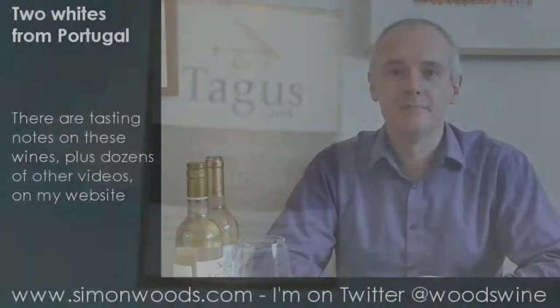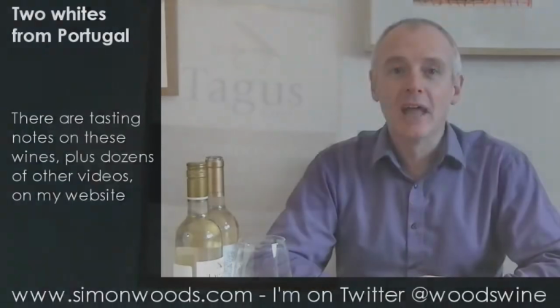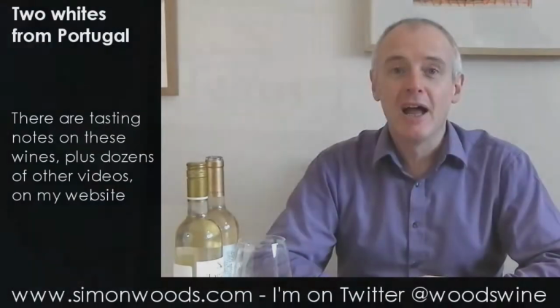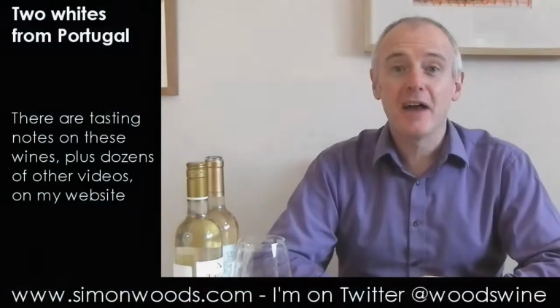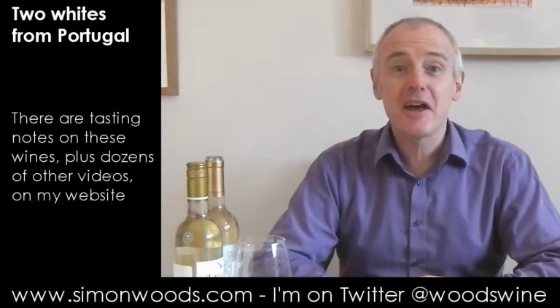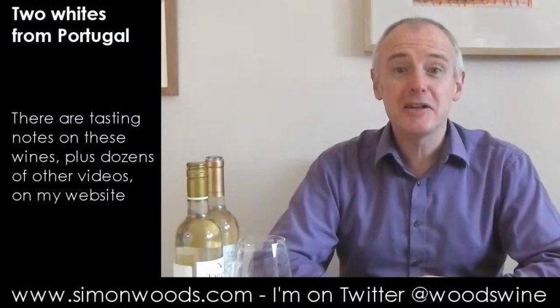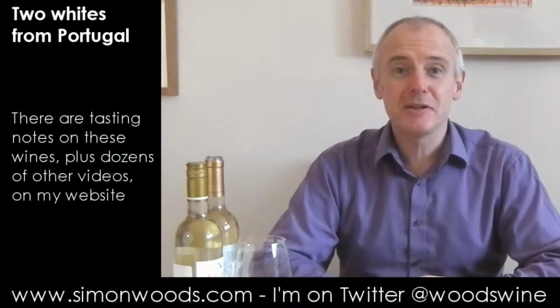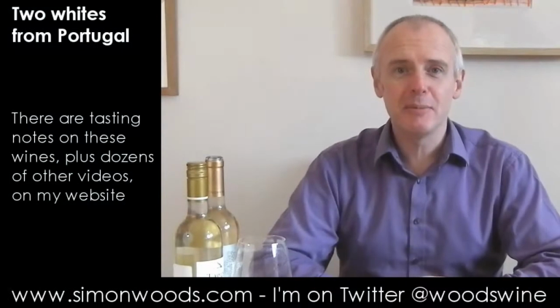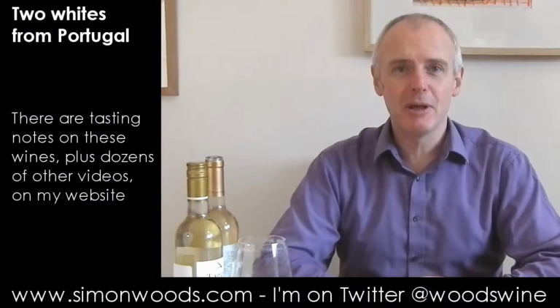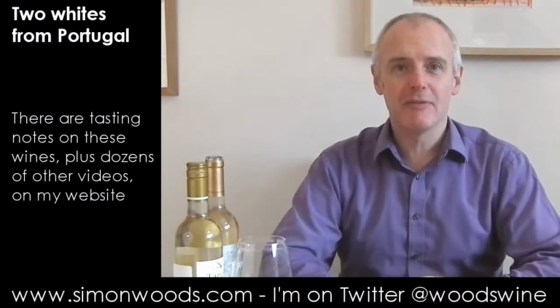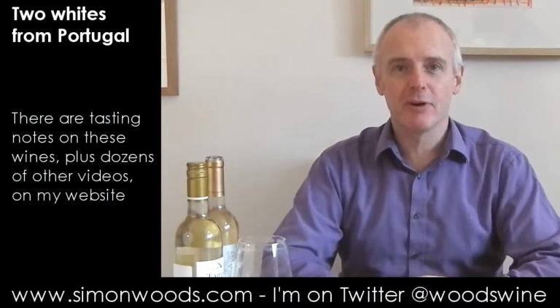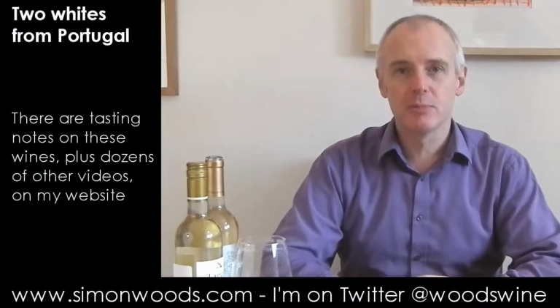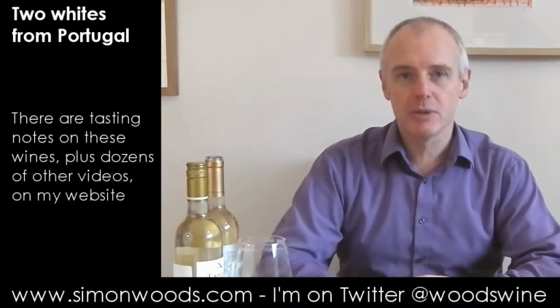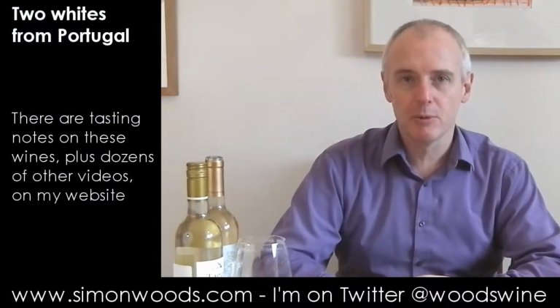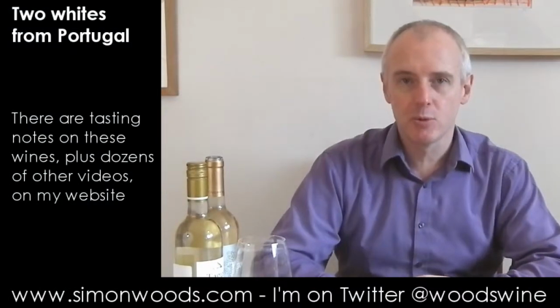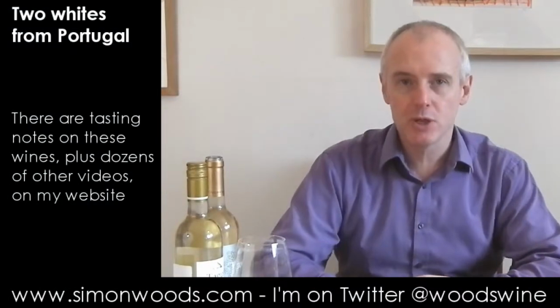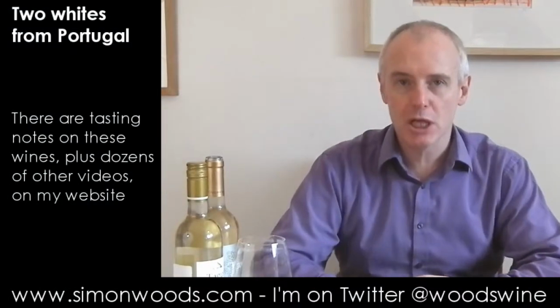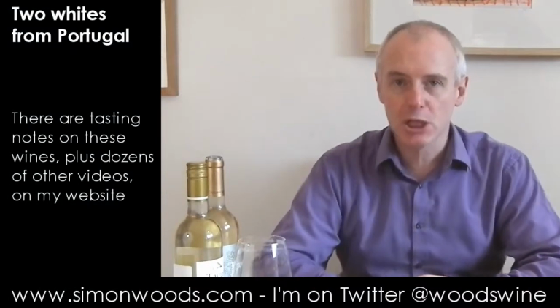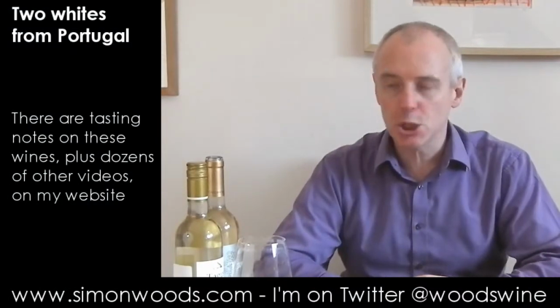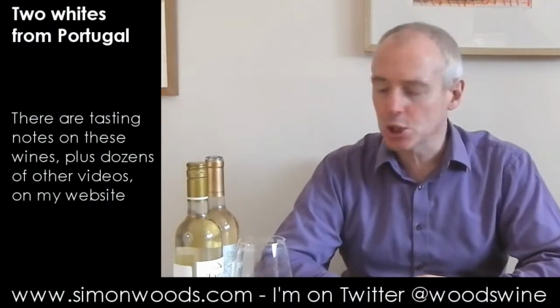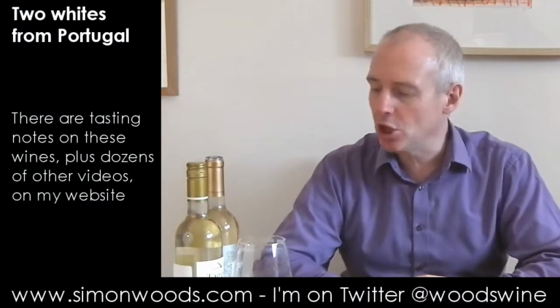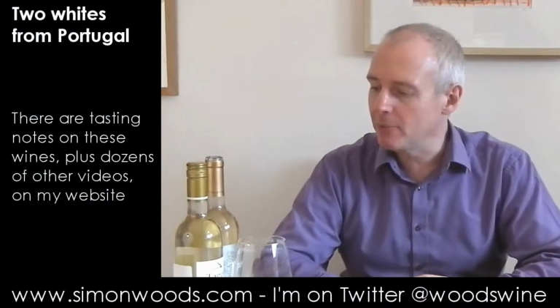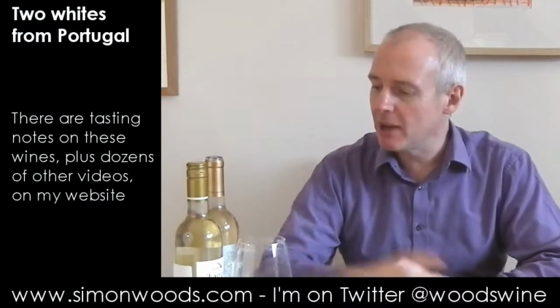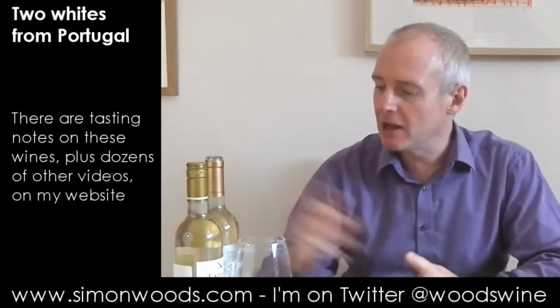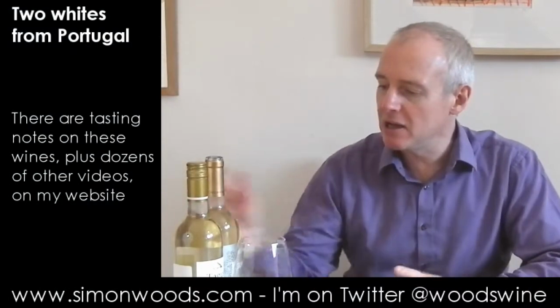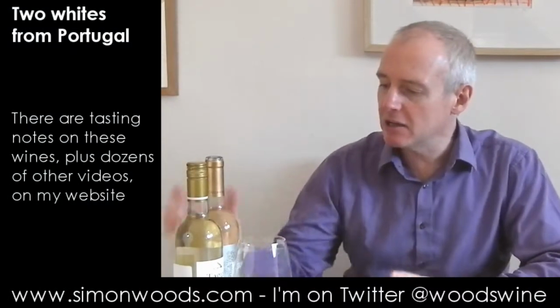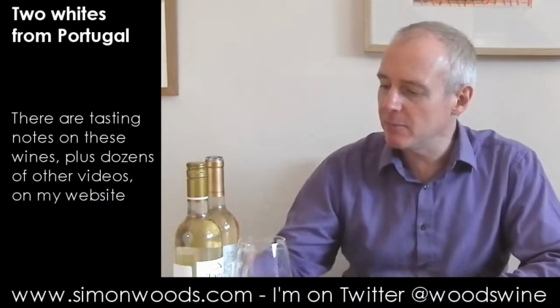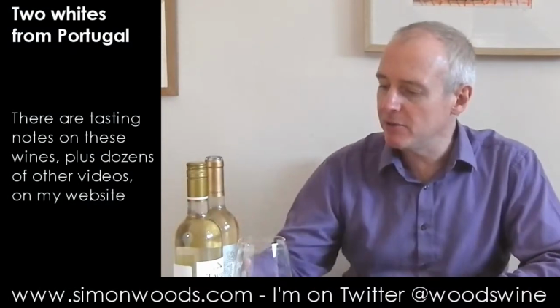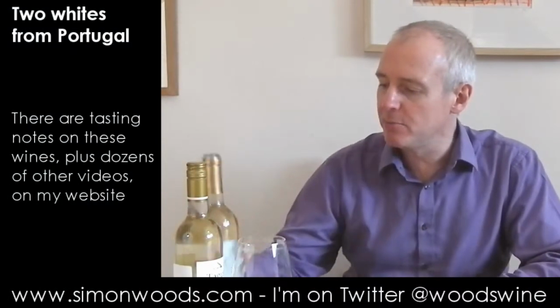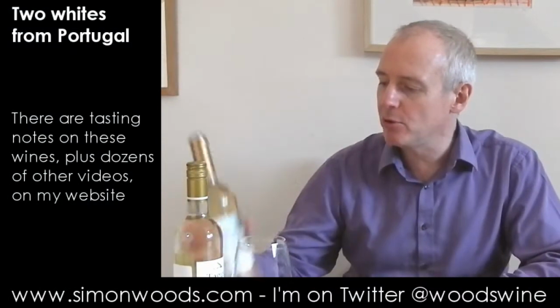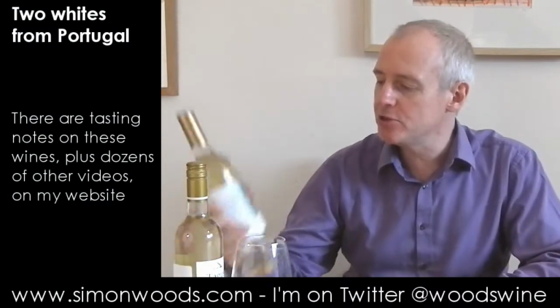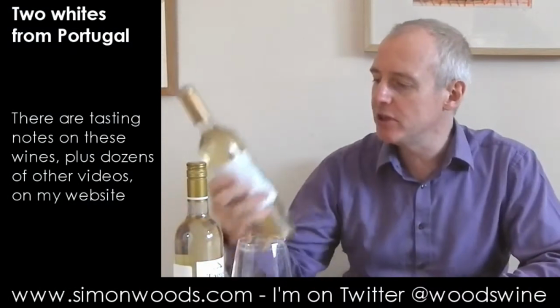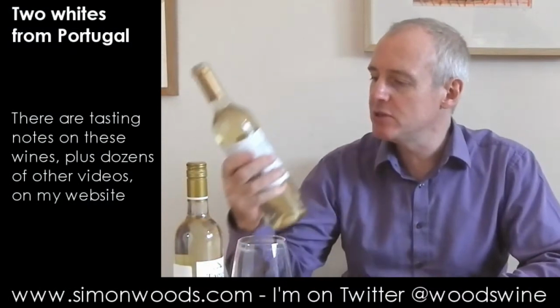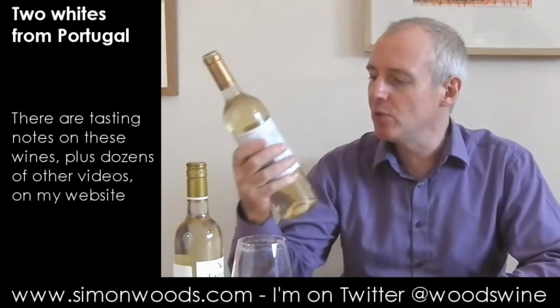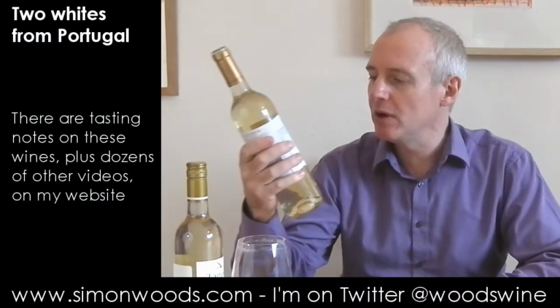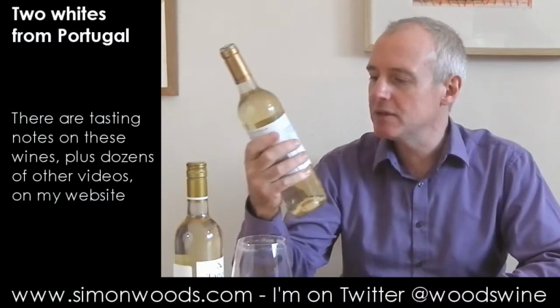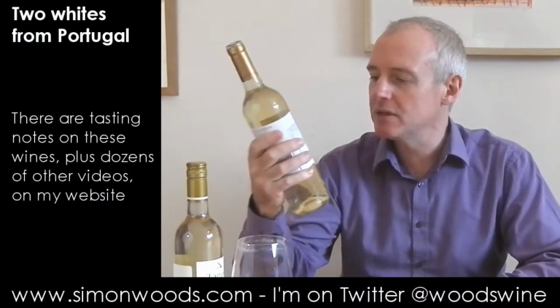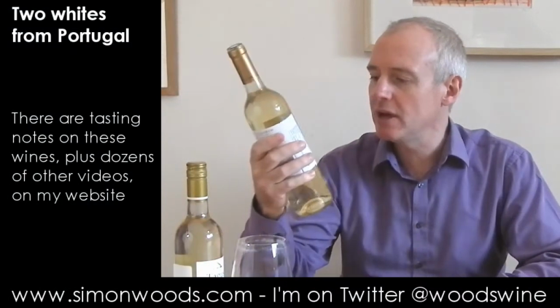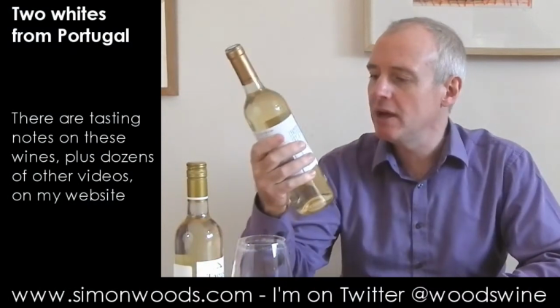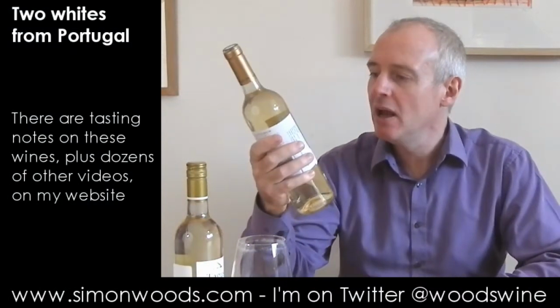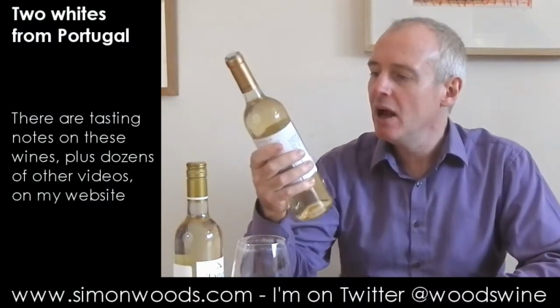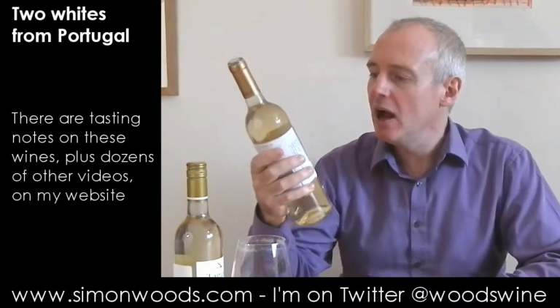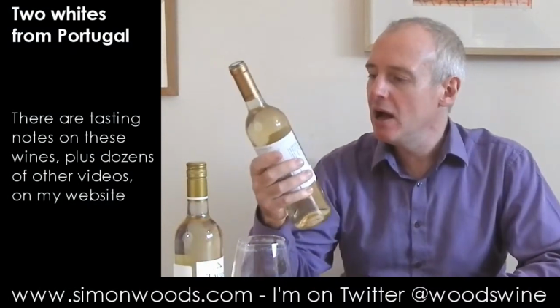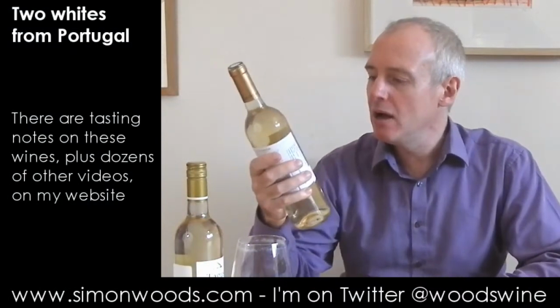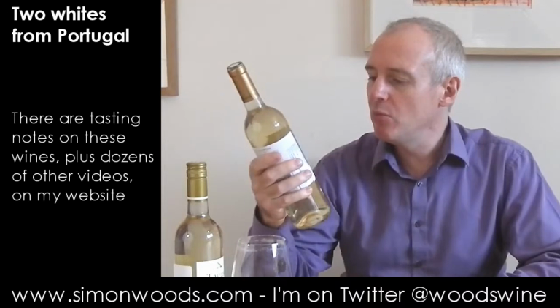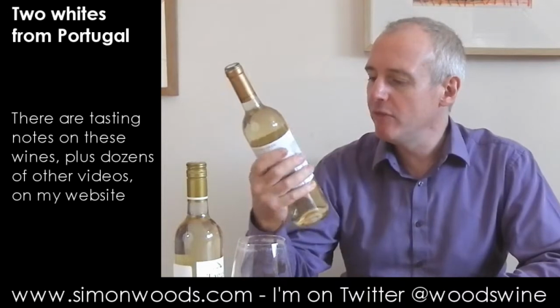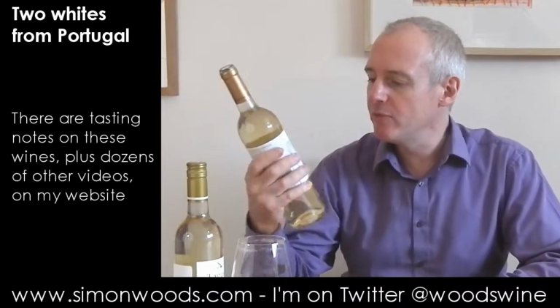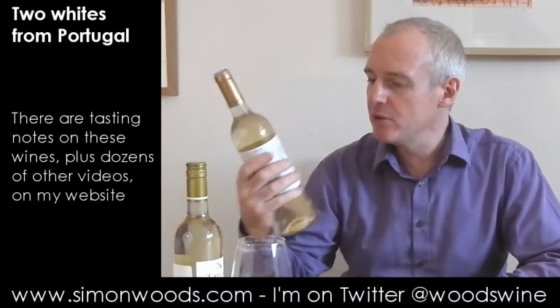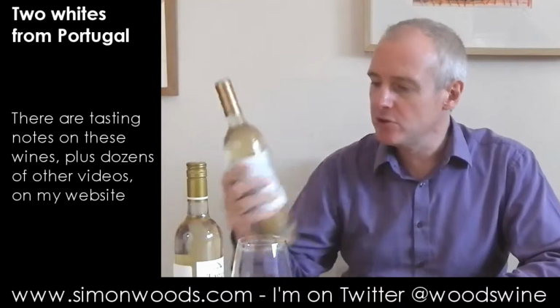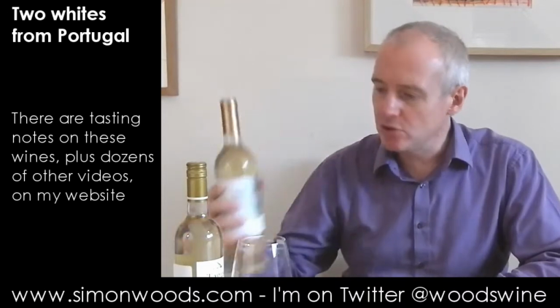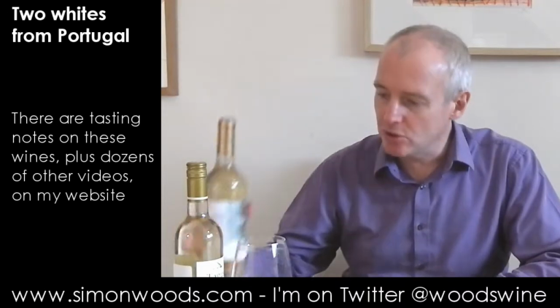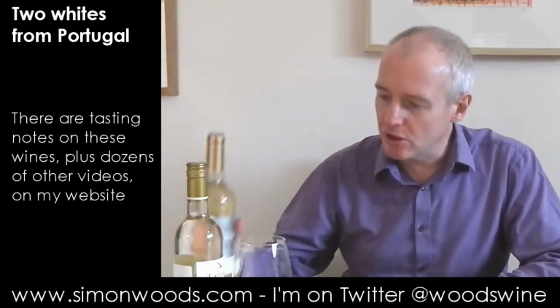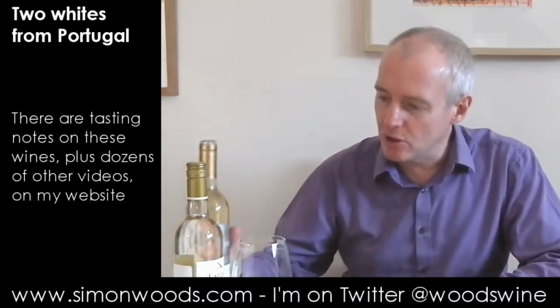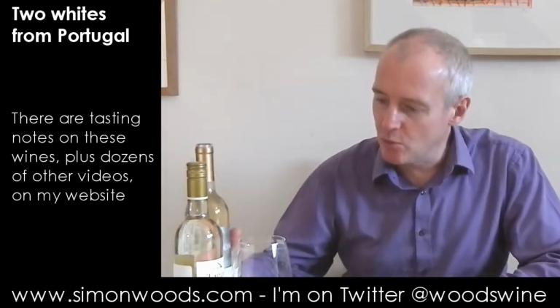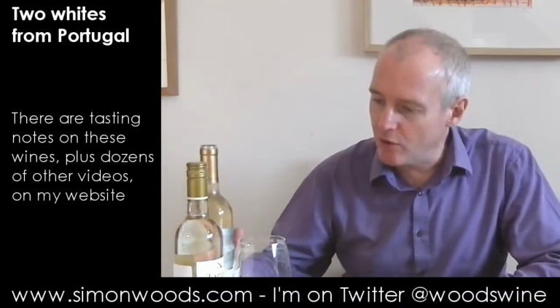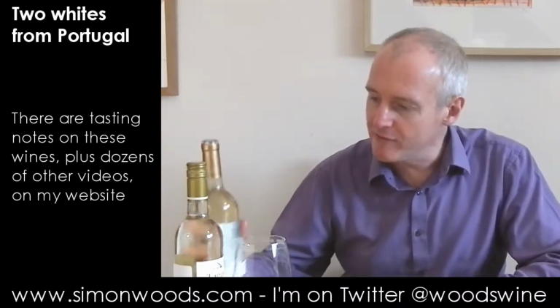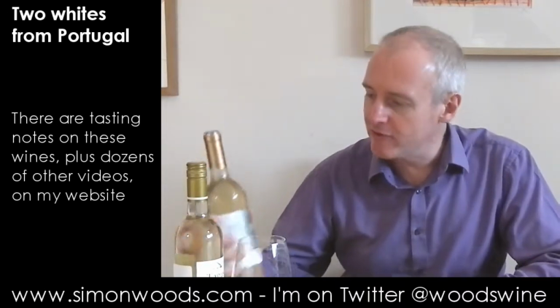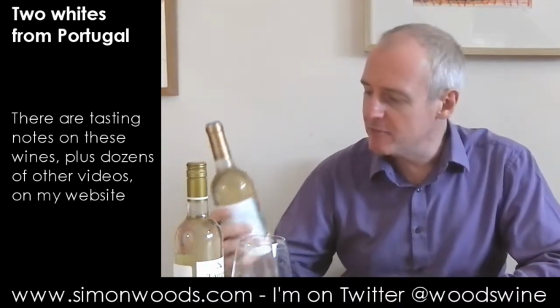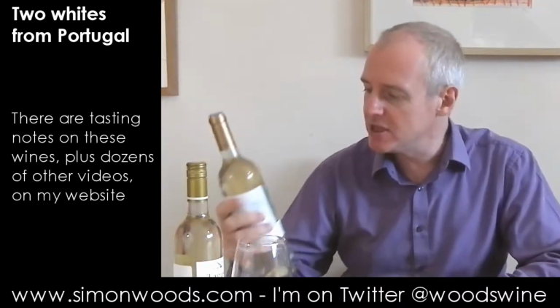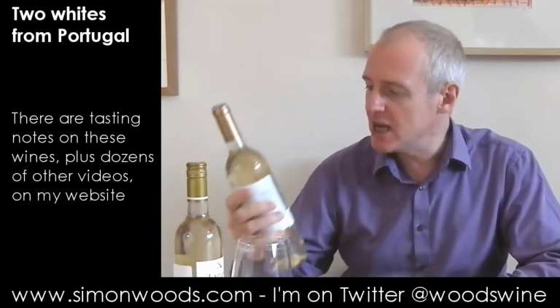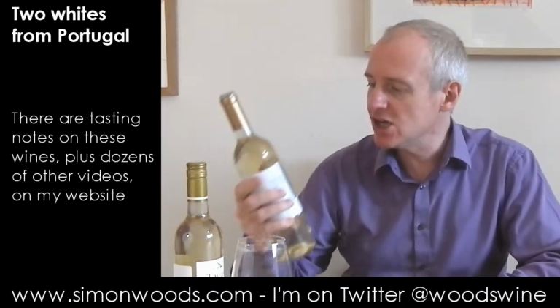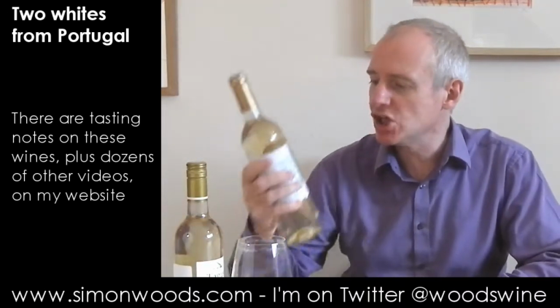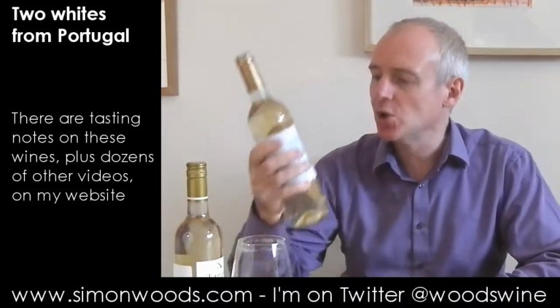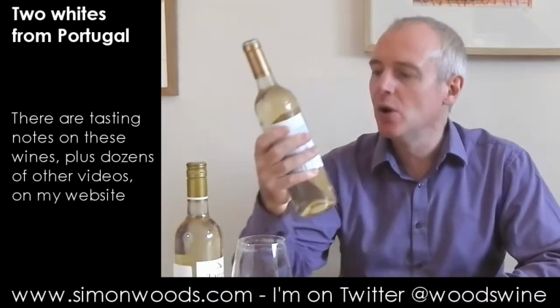Hi there, Simon from simonwoods.com. A couple of Portuguese whites today, one from the Douro, one from Tejo.